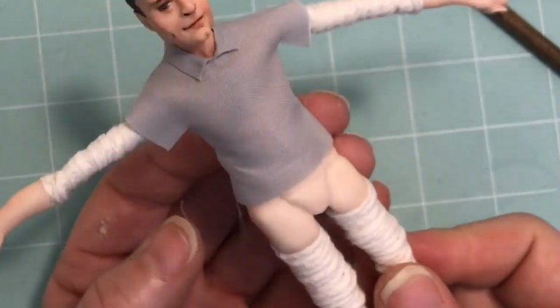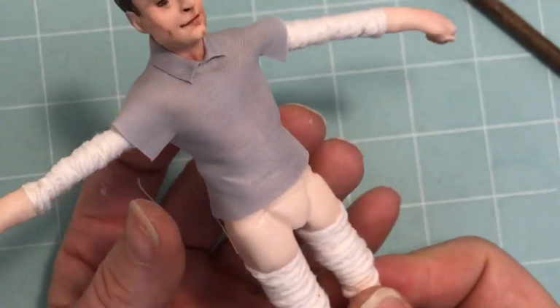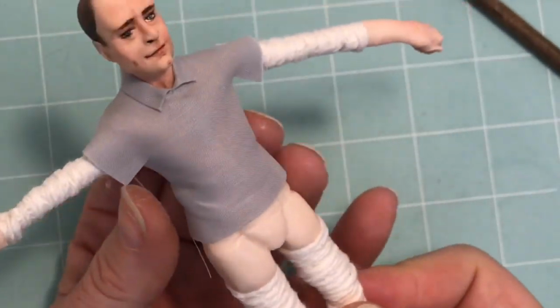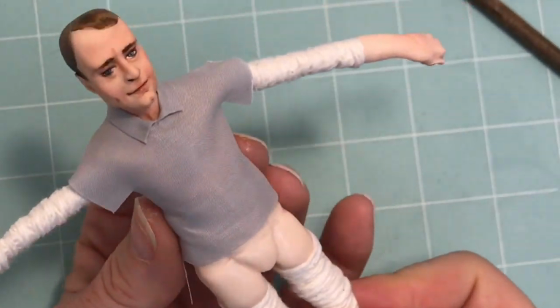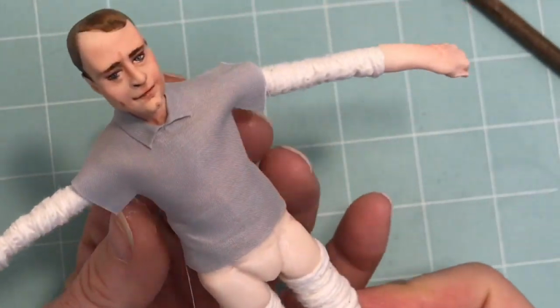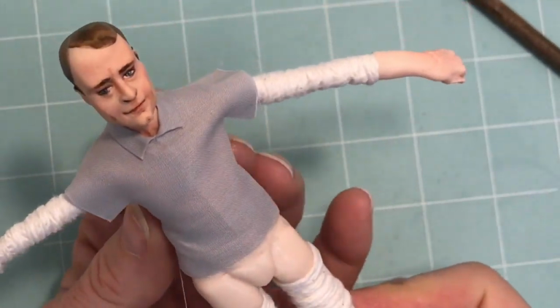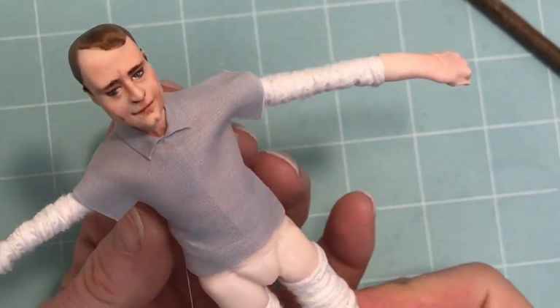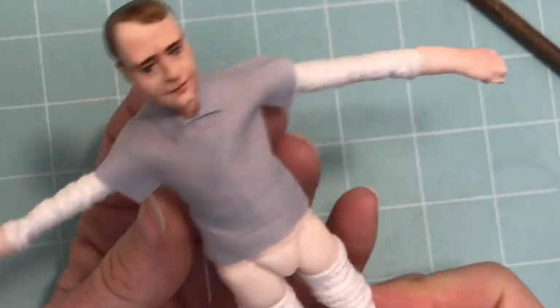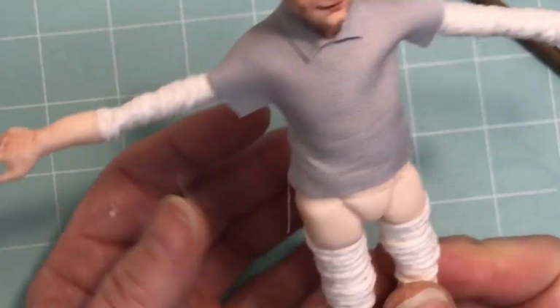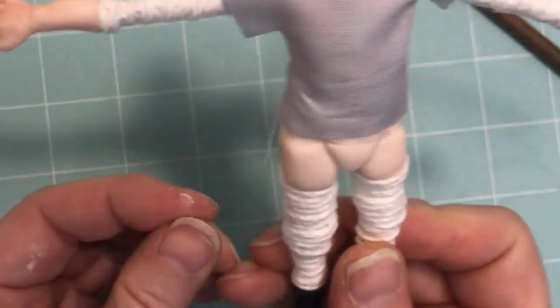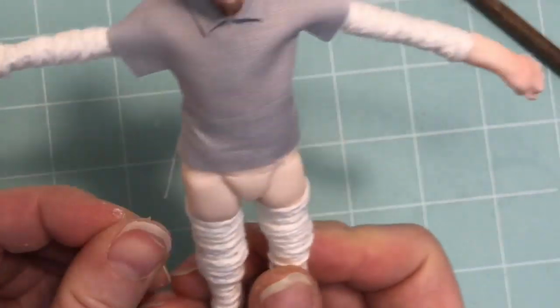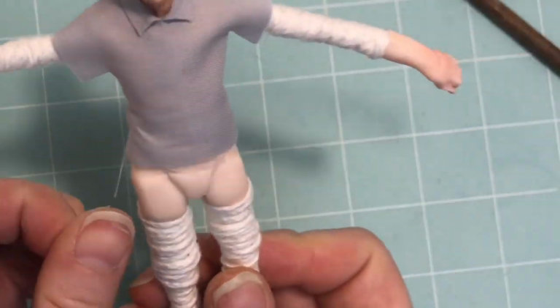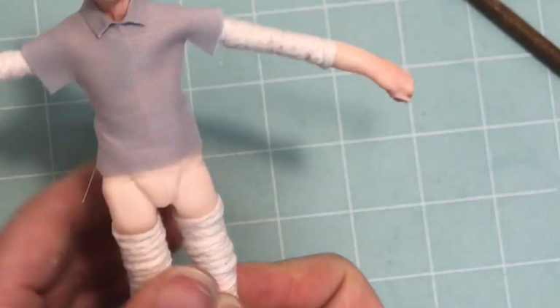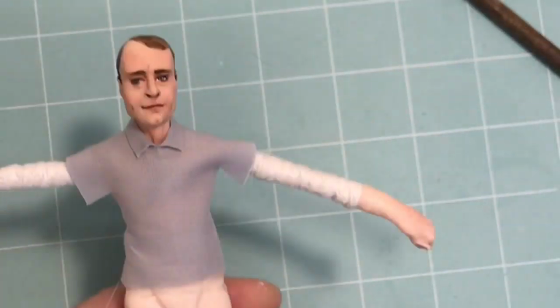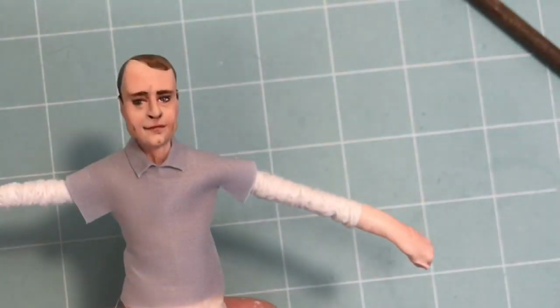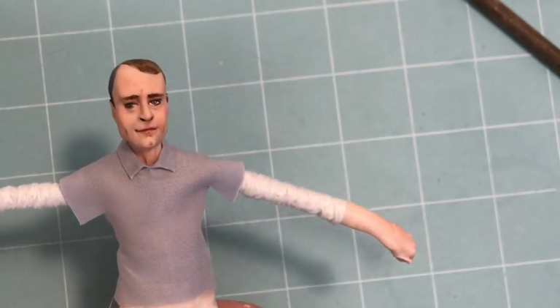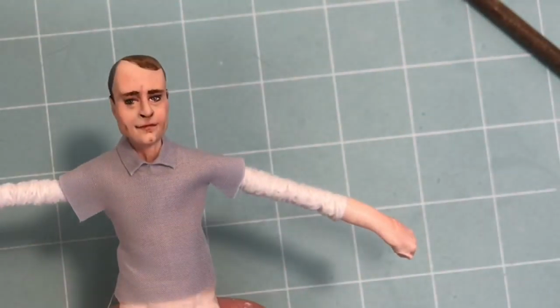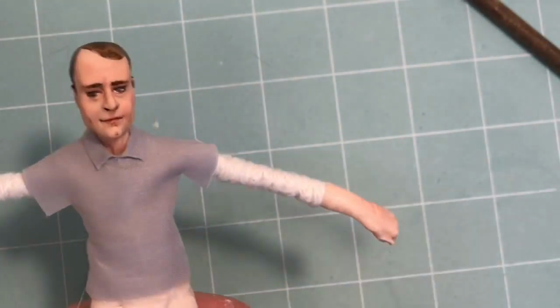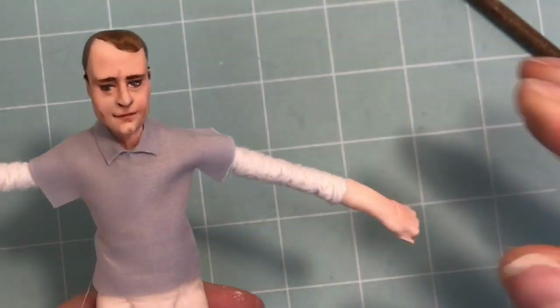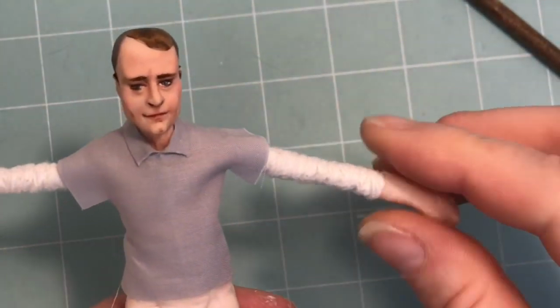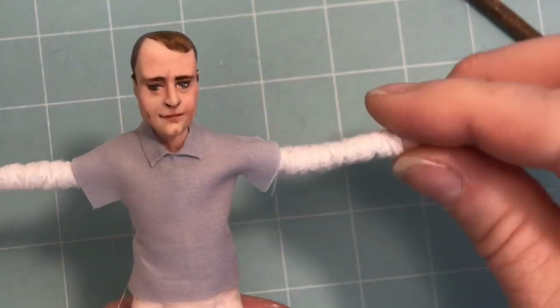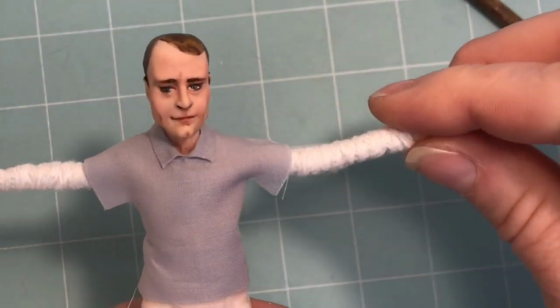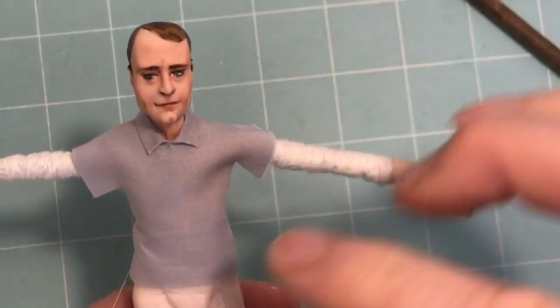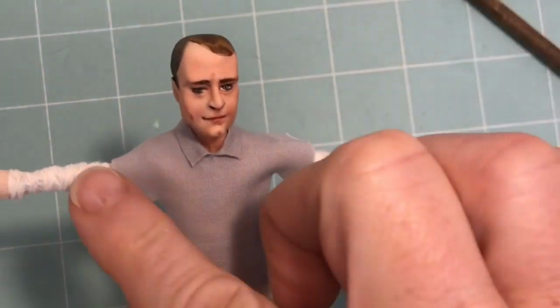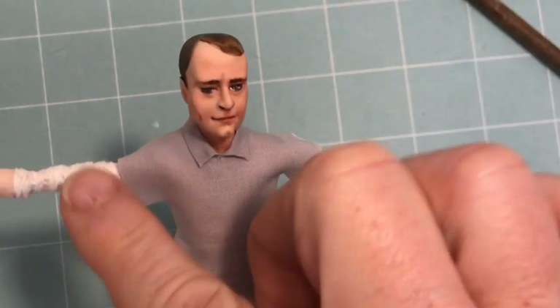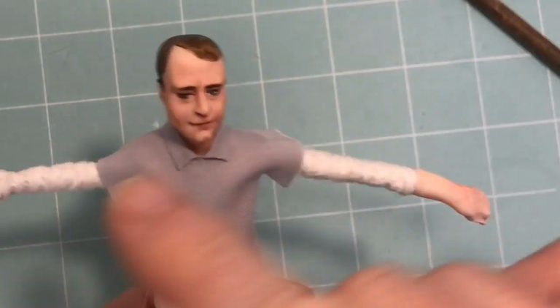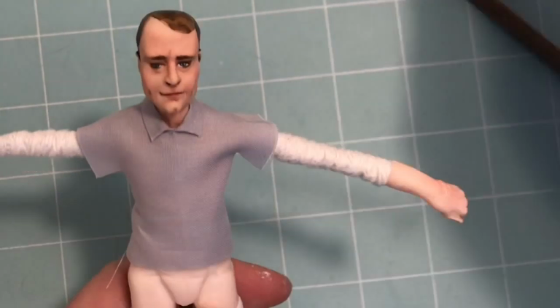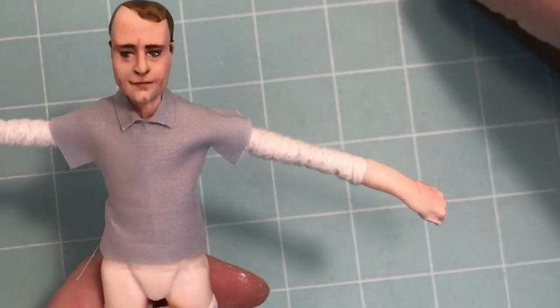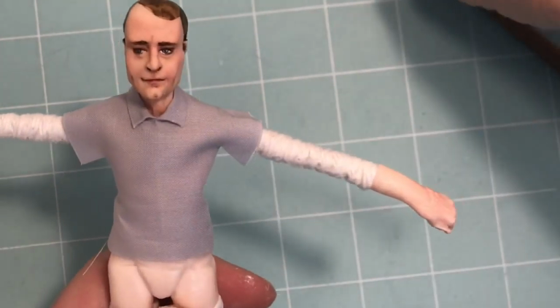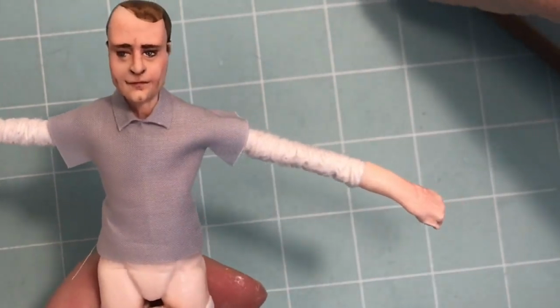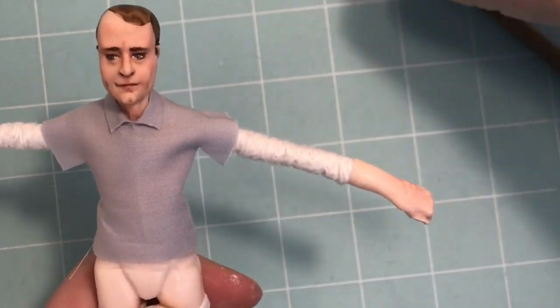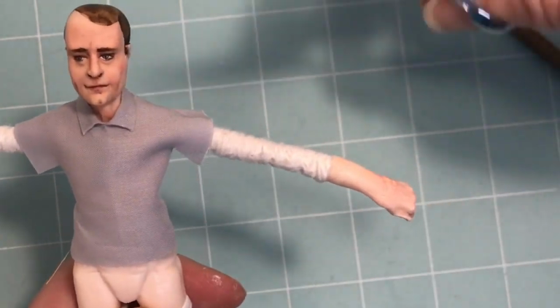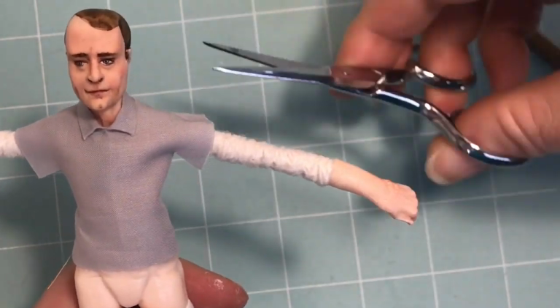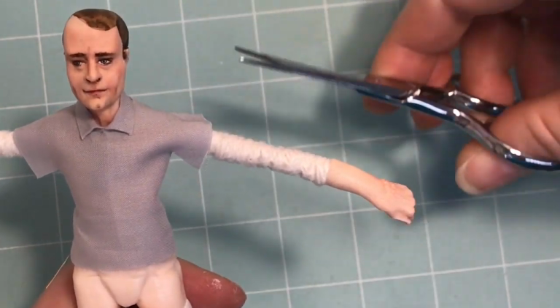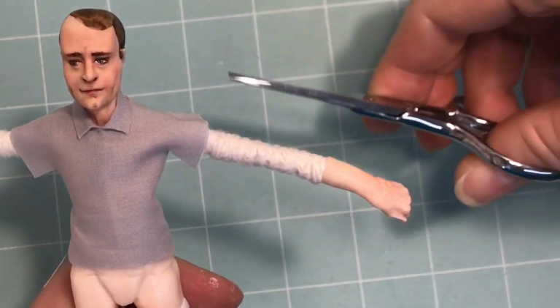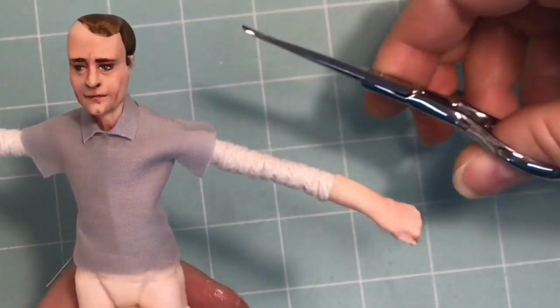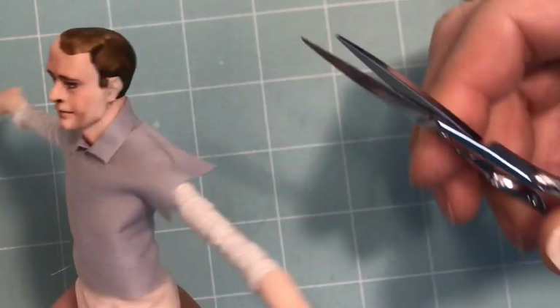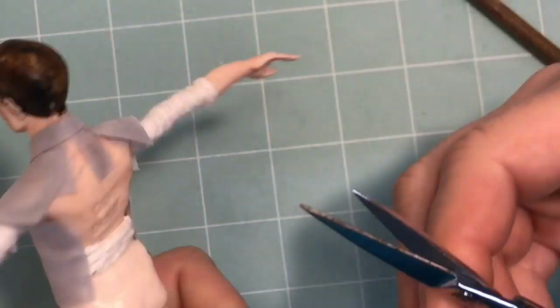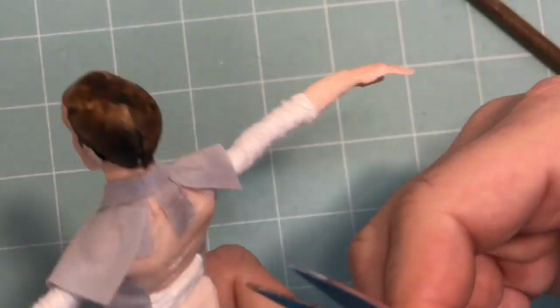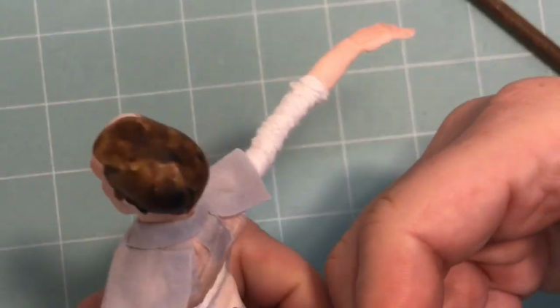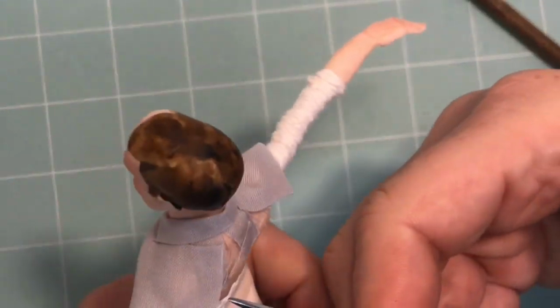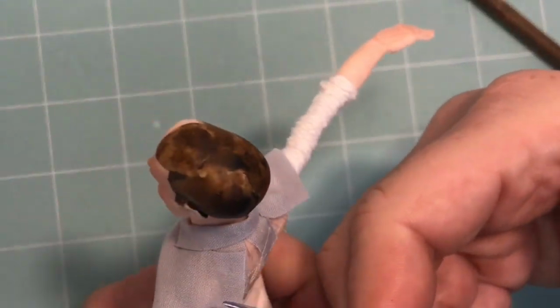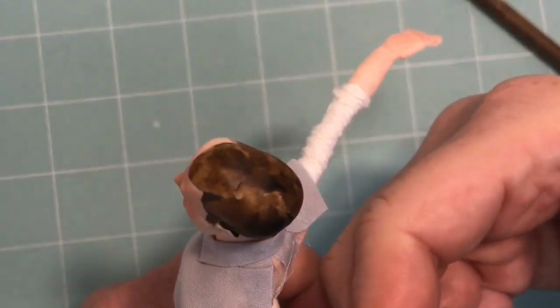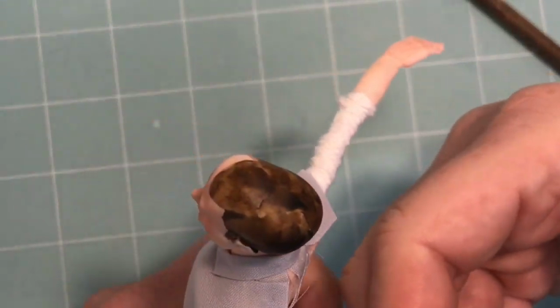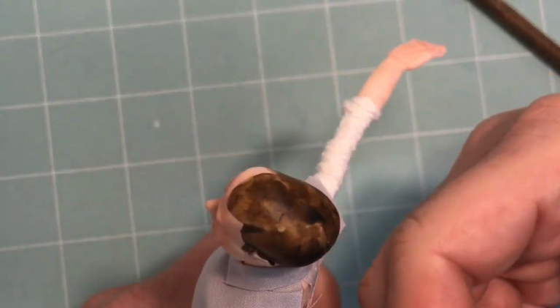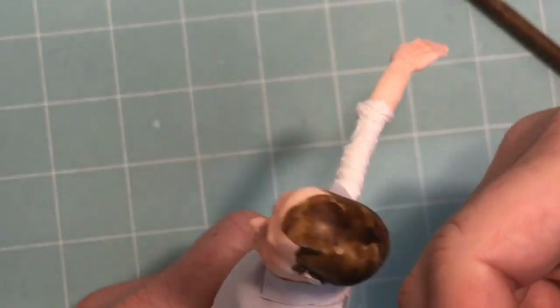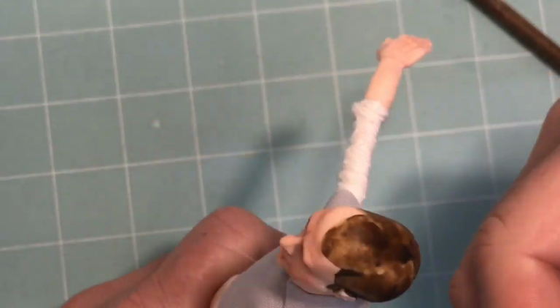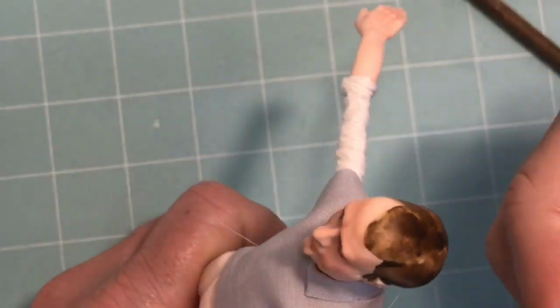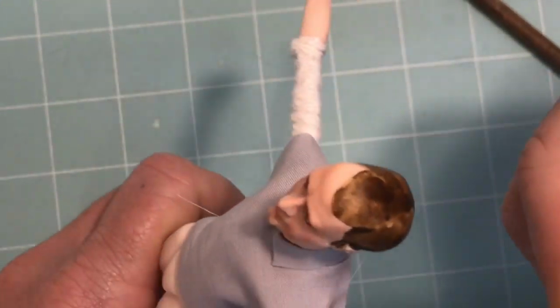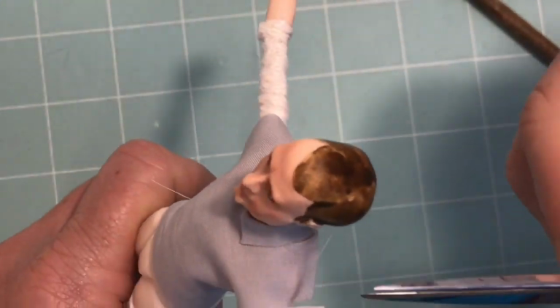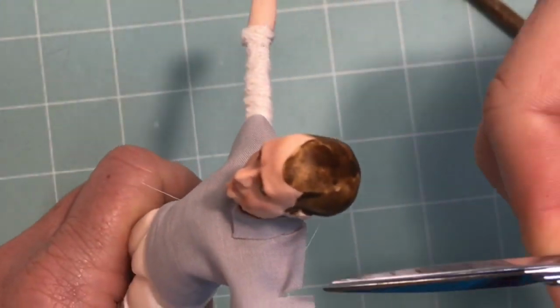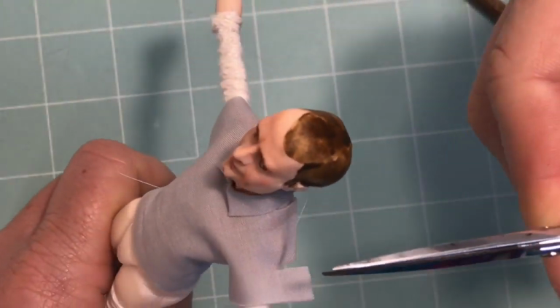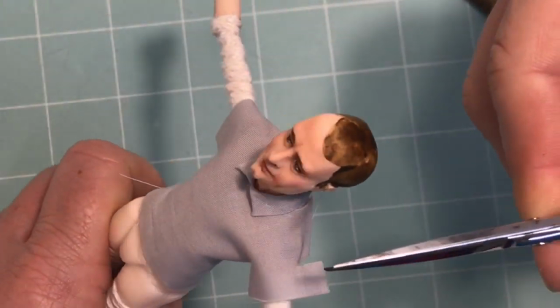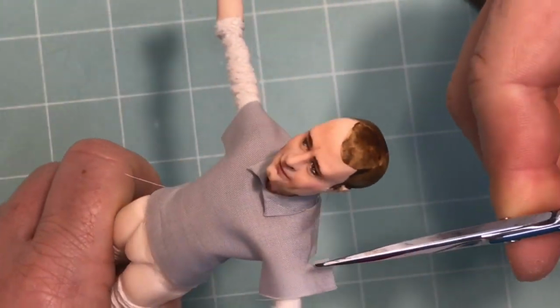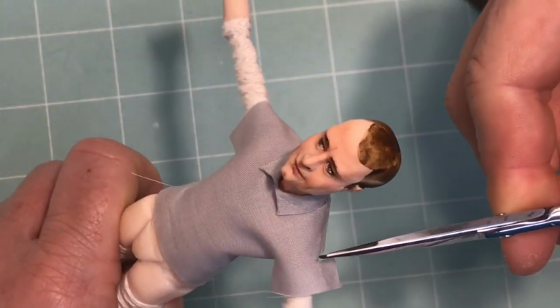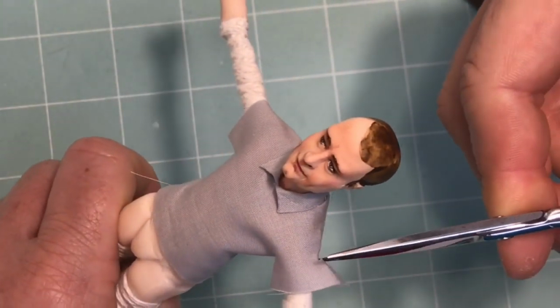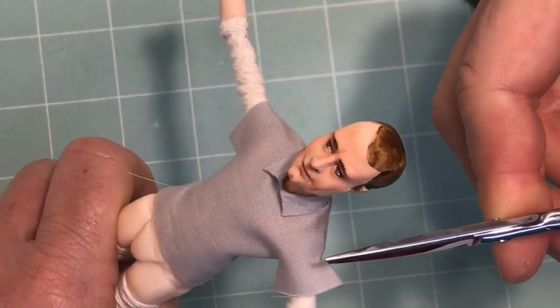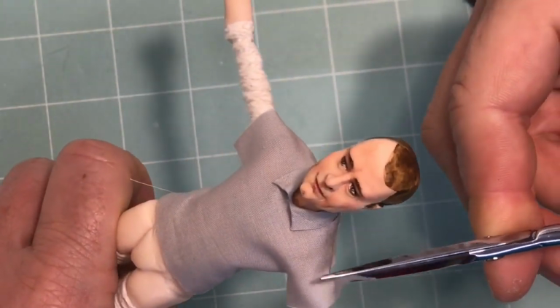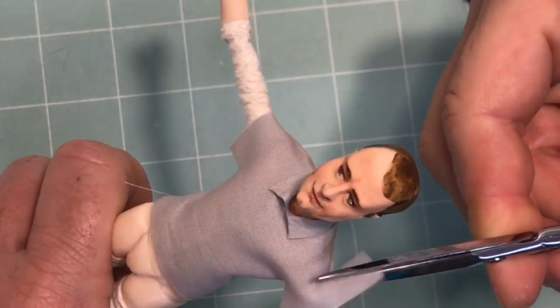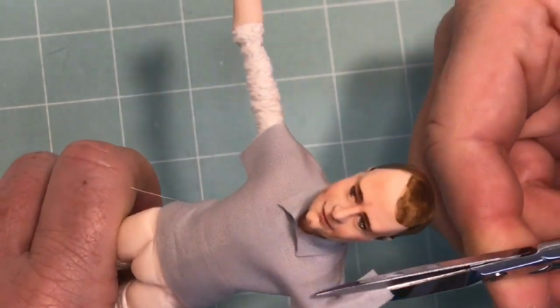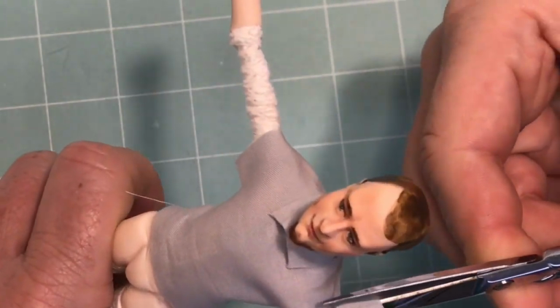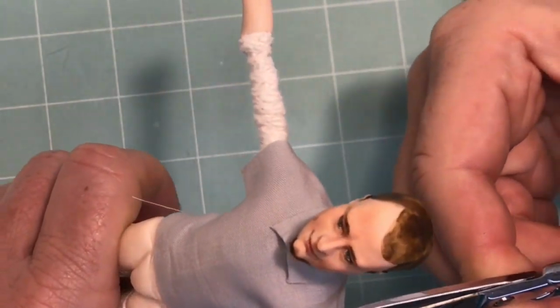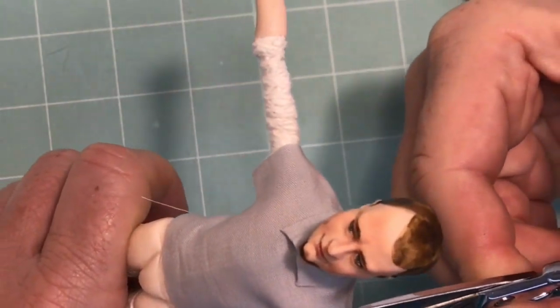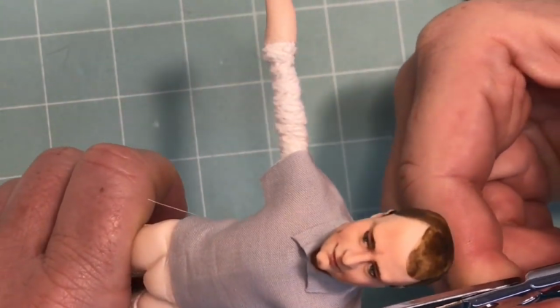The final step is to cut off the excess at the arms. This will allow you to more easily attach a jacket sleeve.